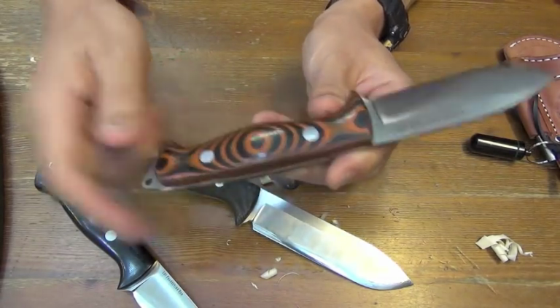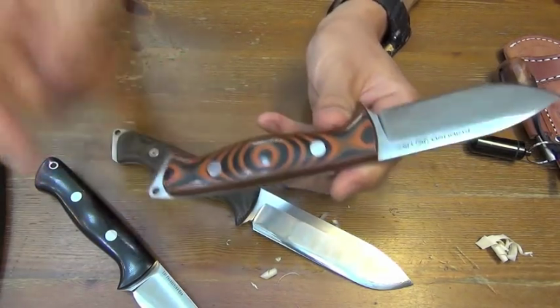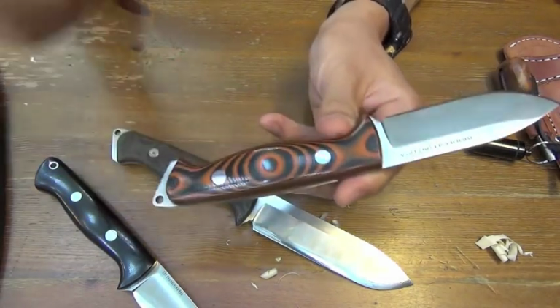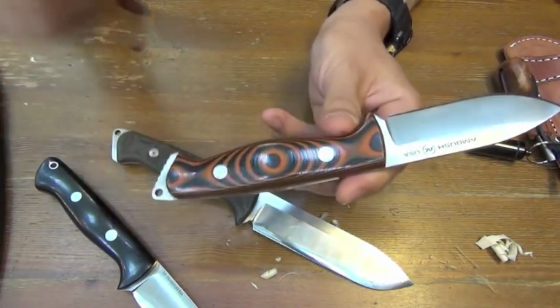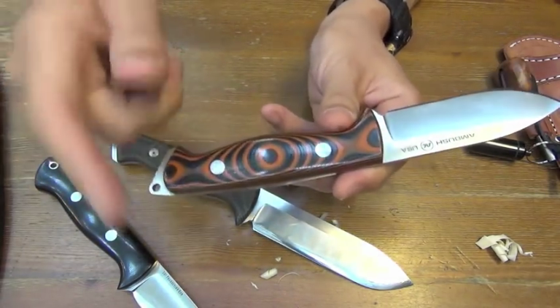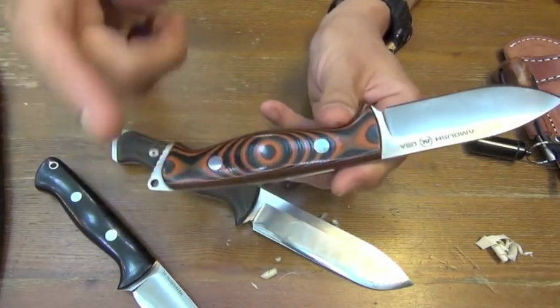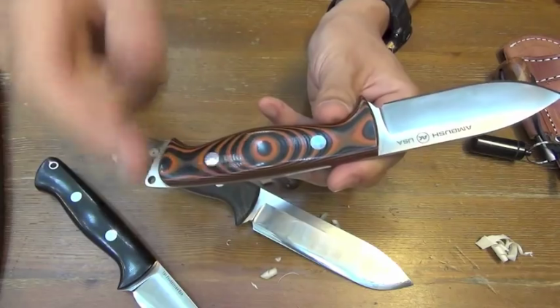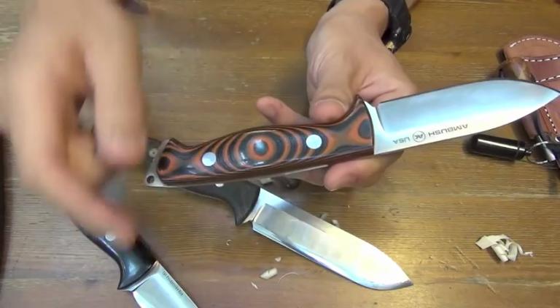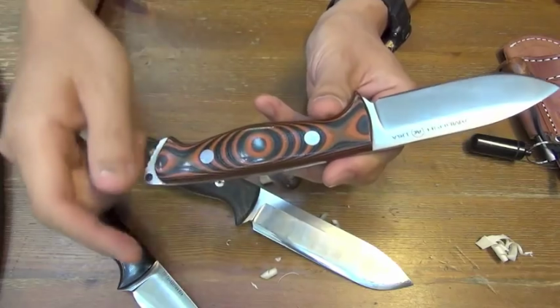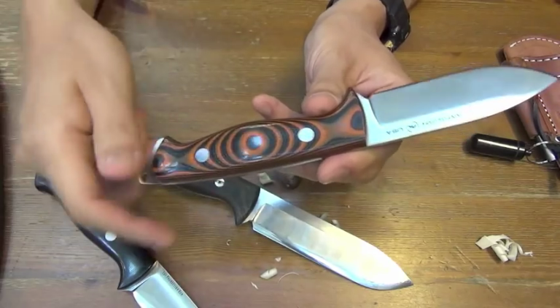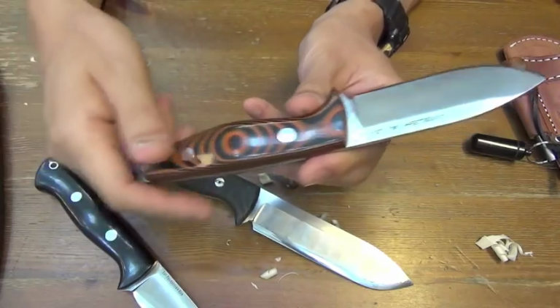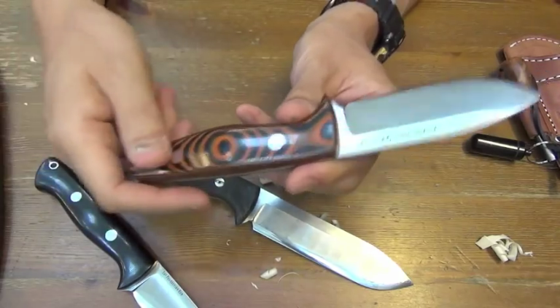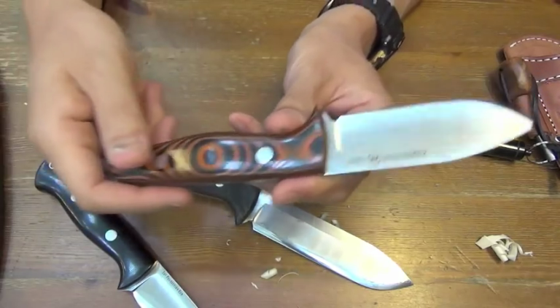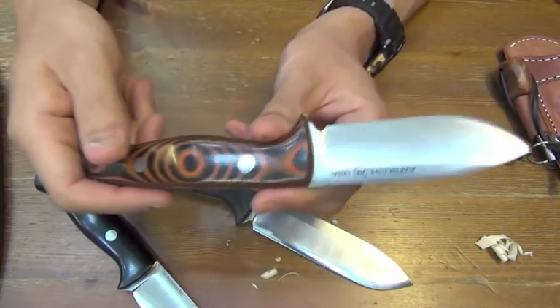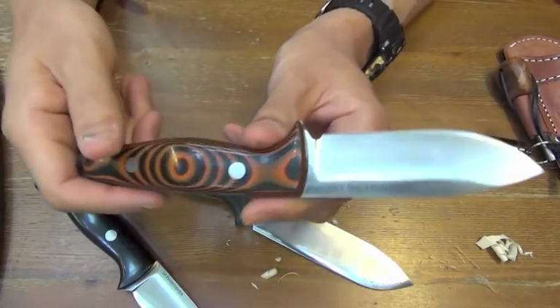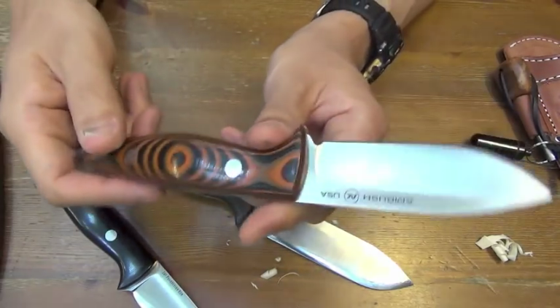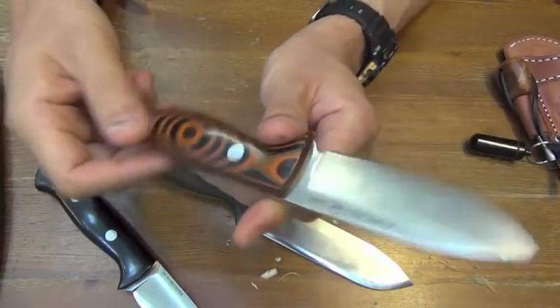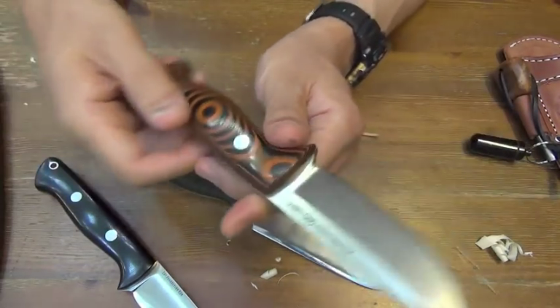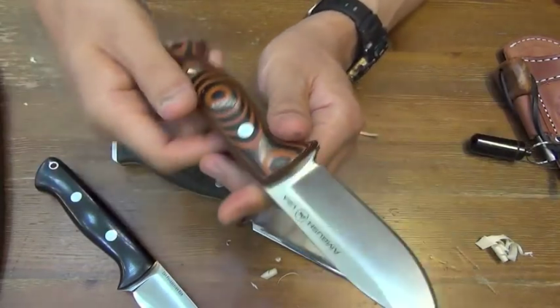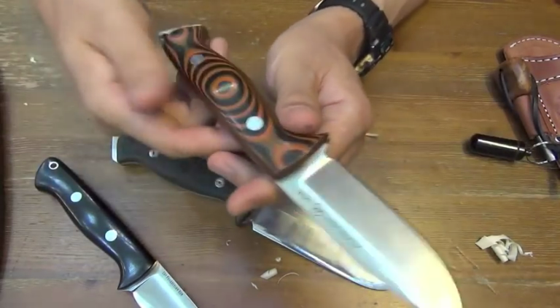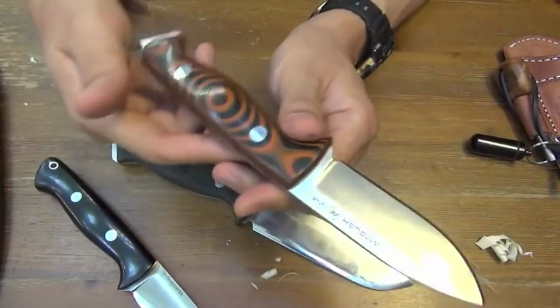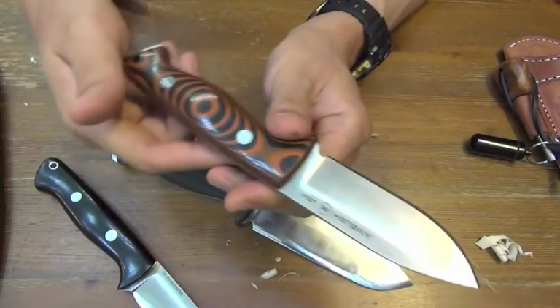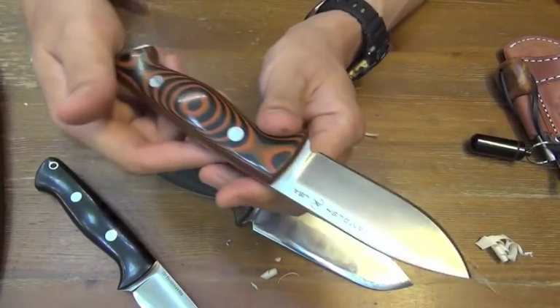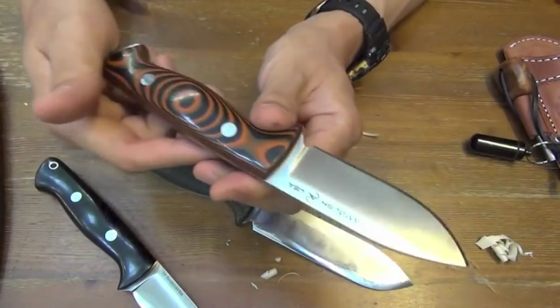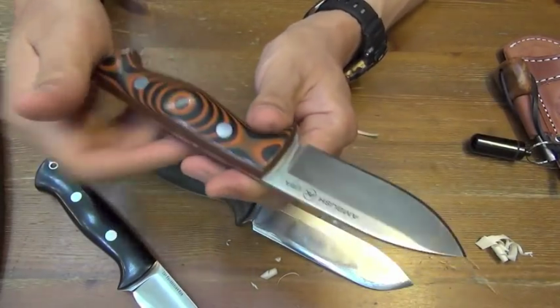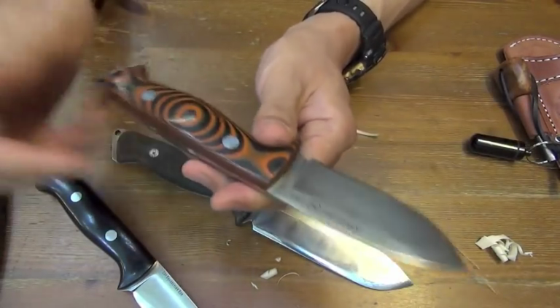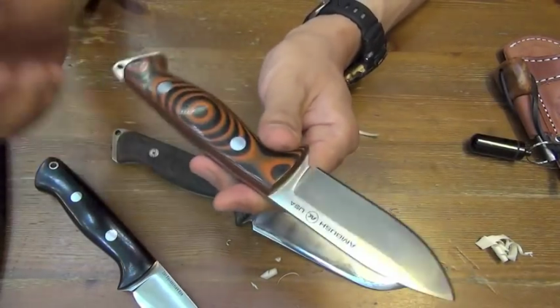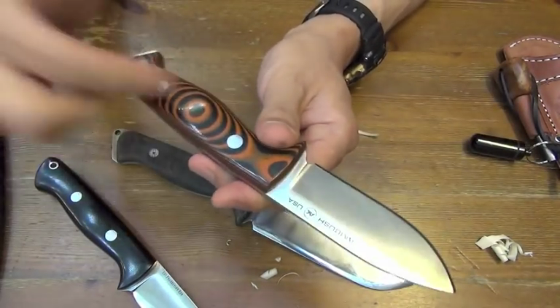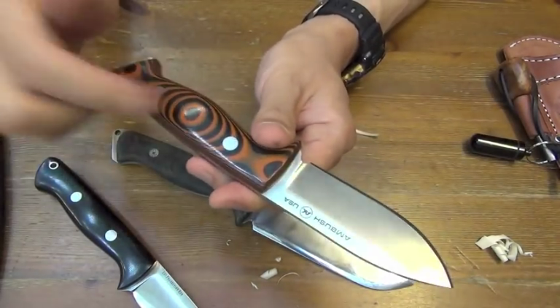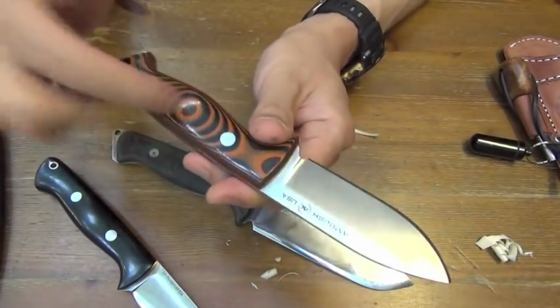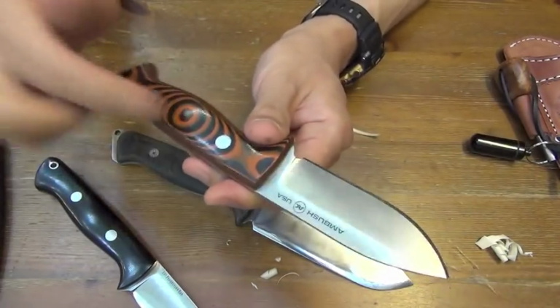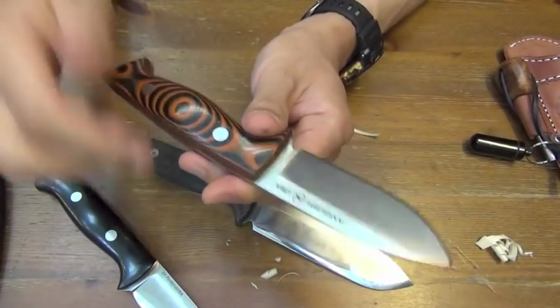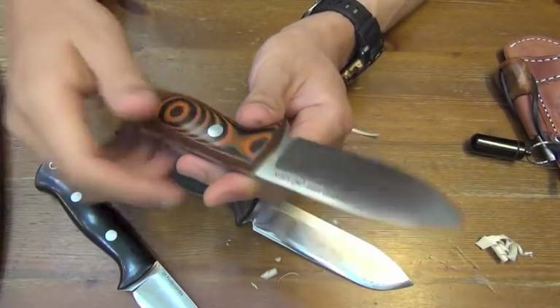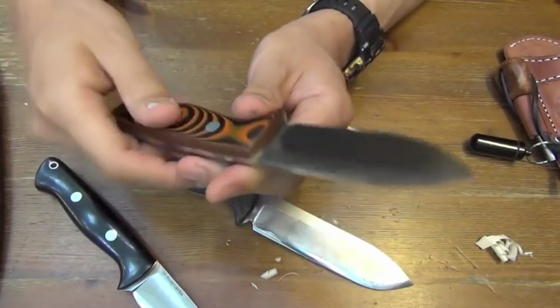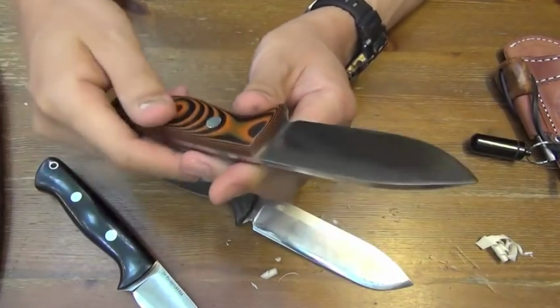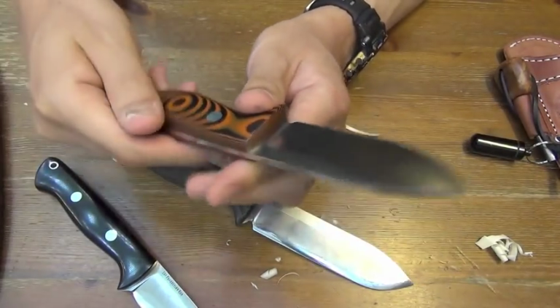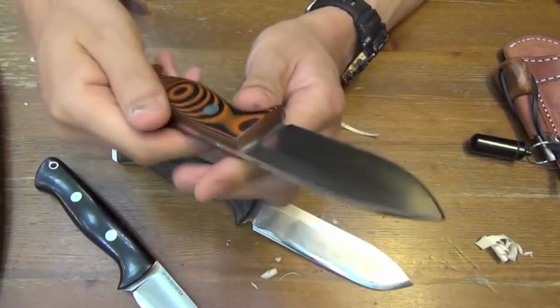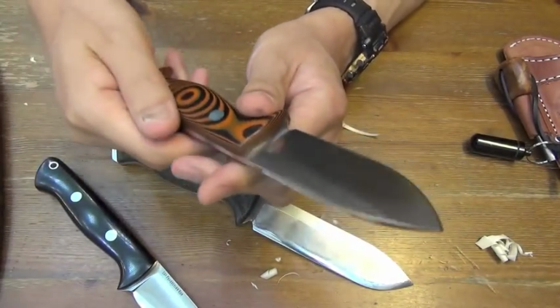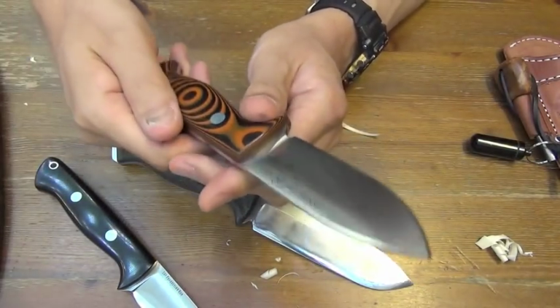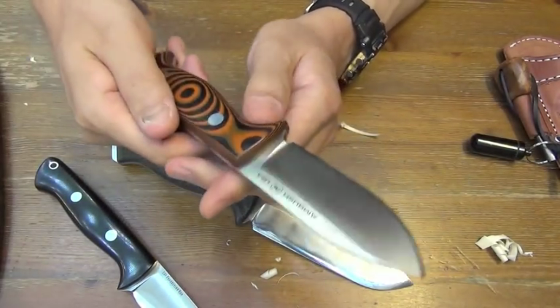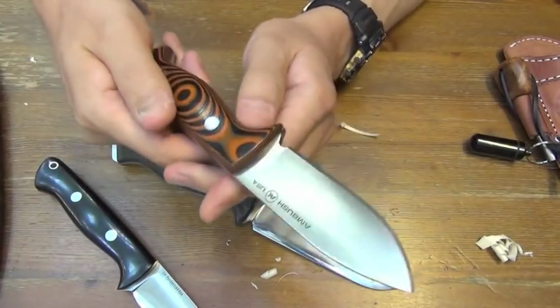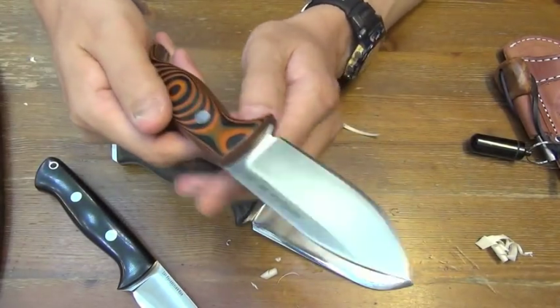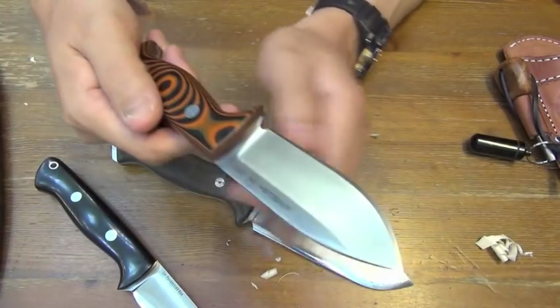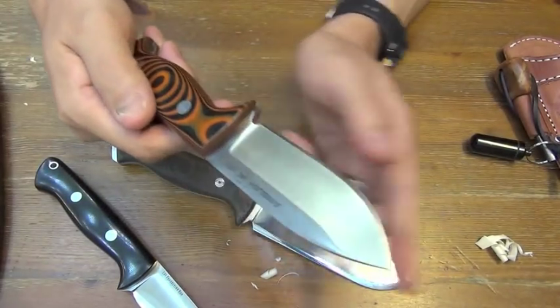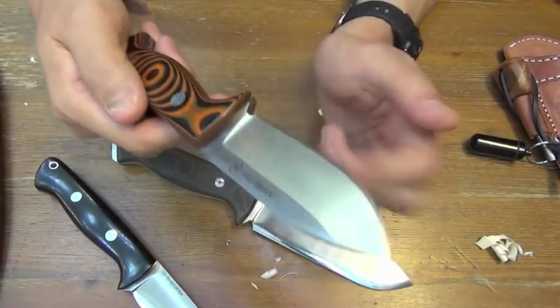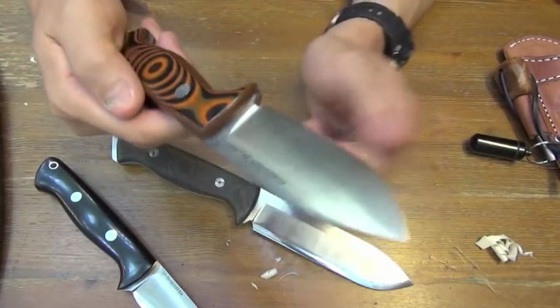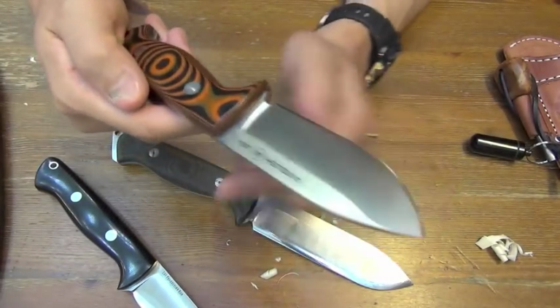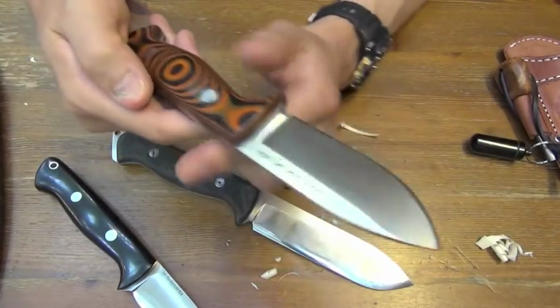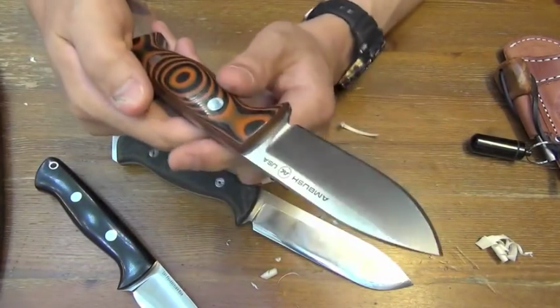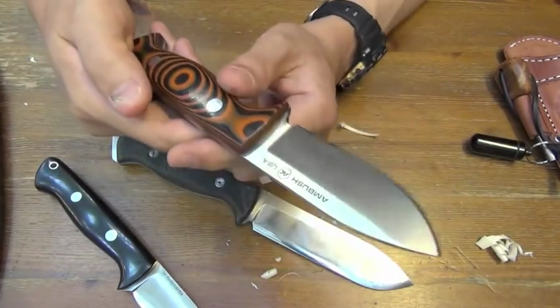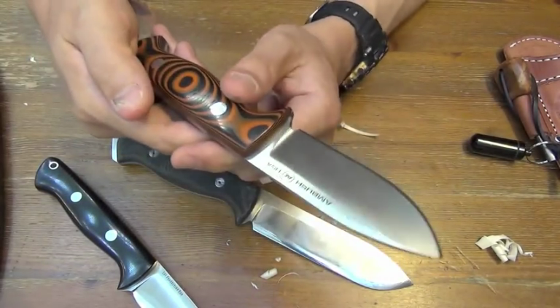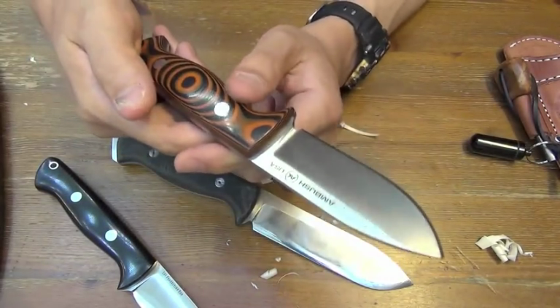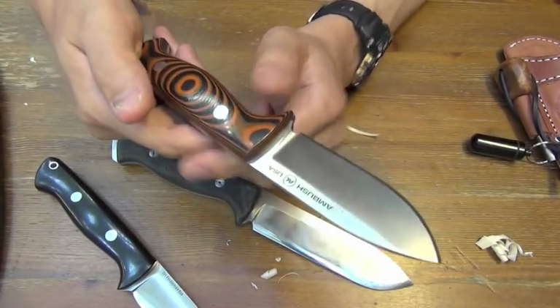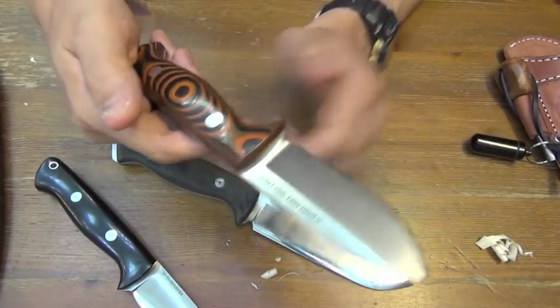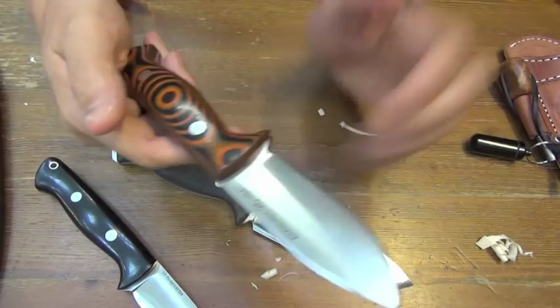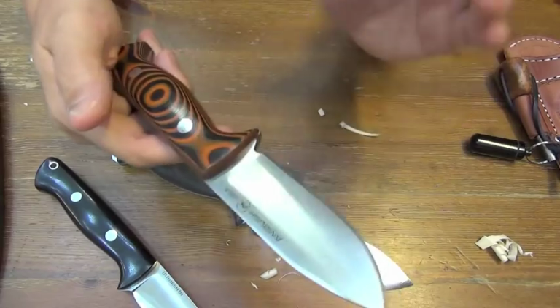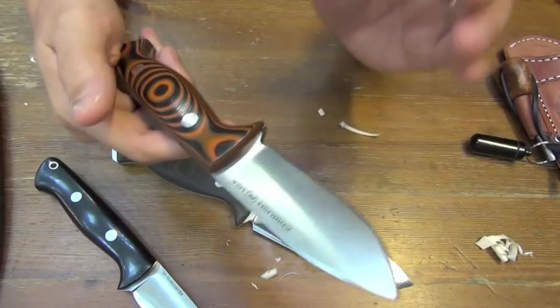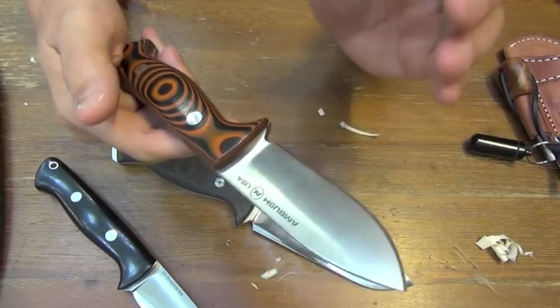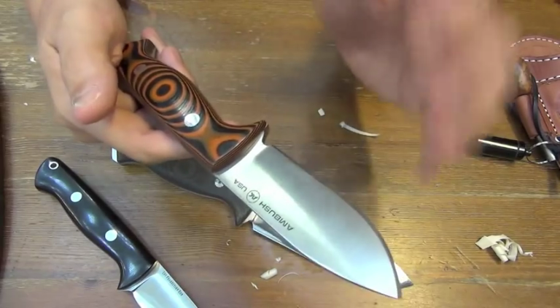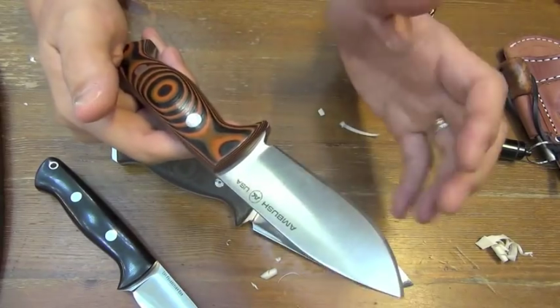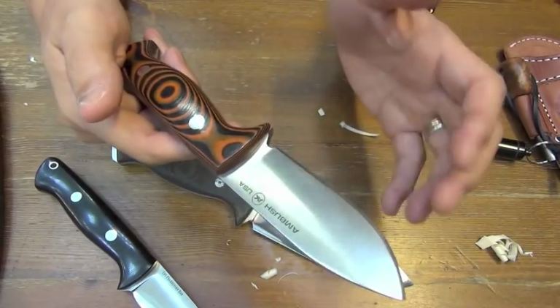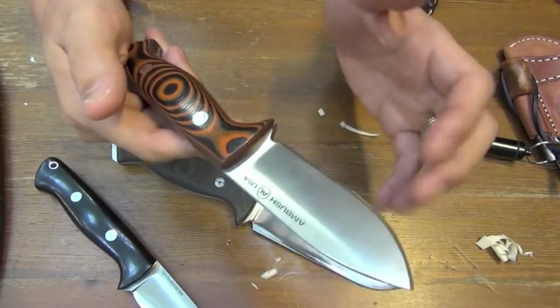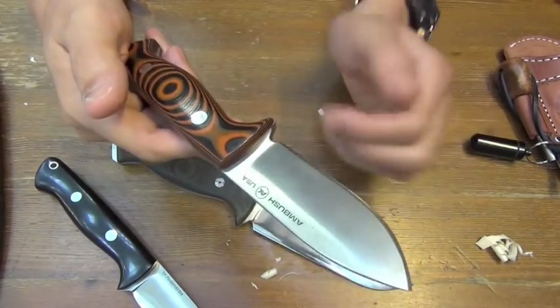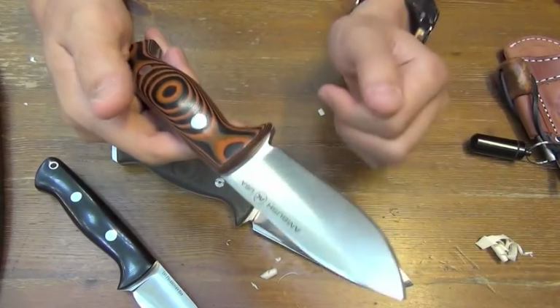This is a preview video. I will show you this knife again soon. Bye bye.